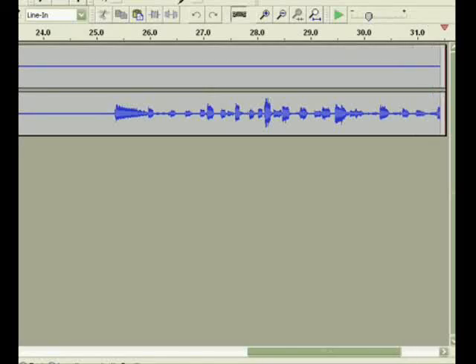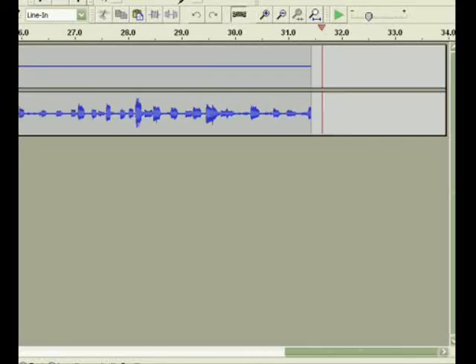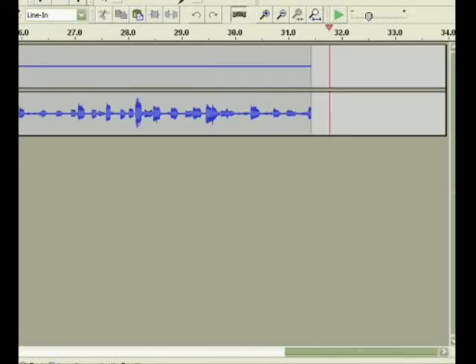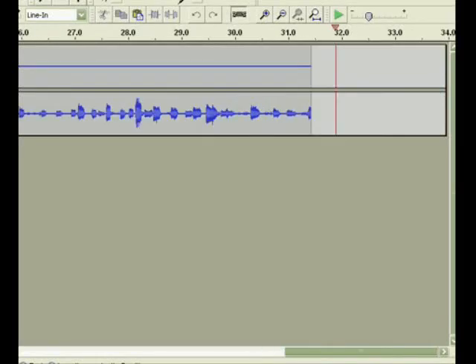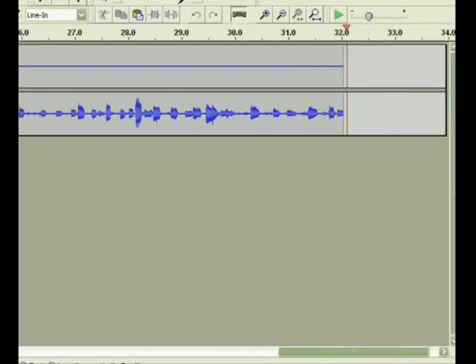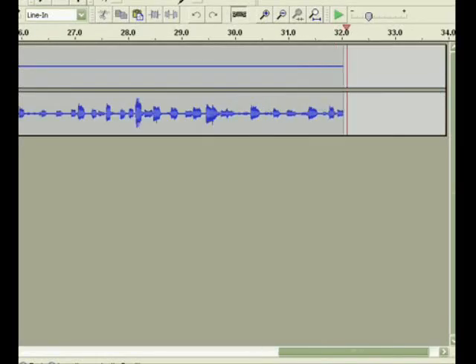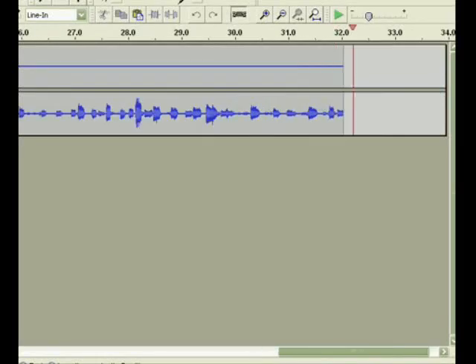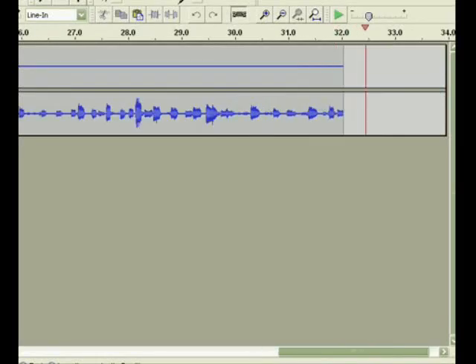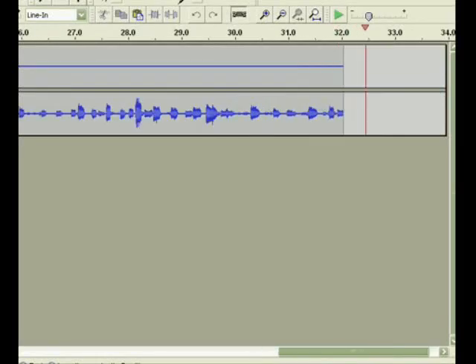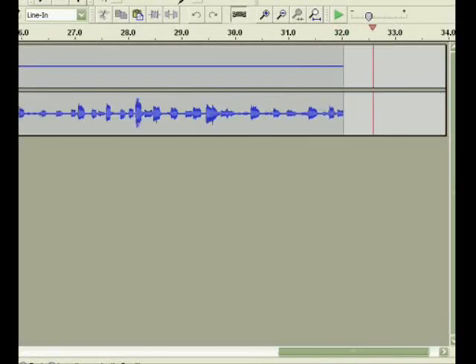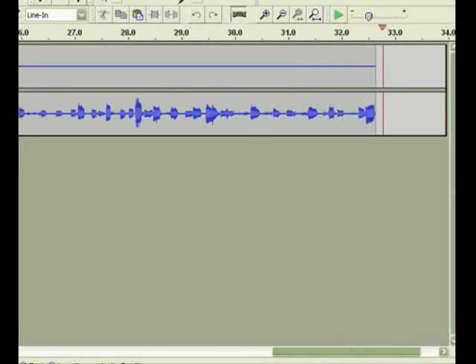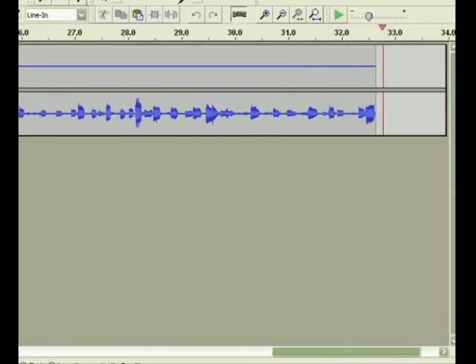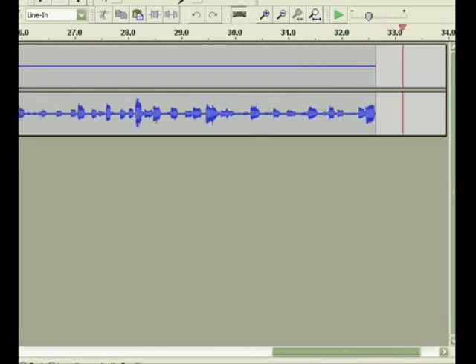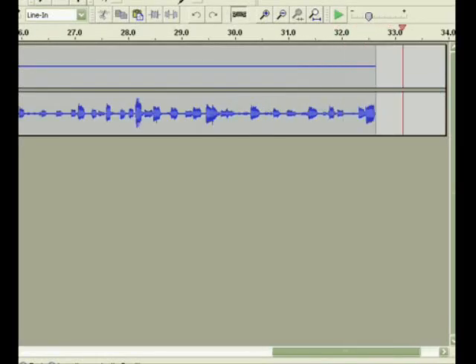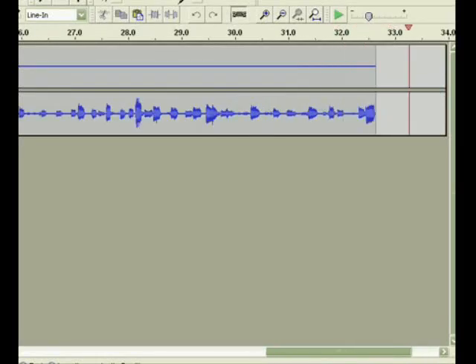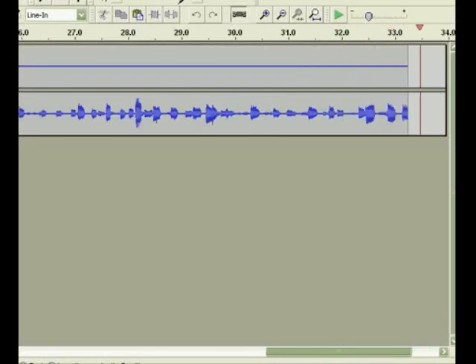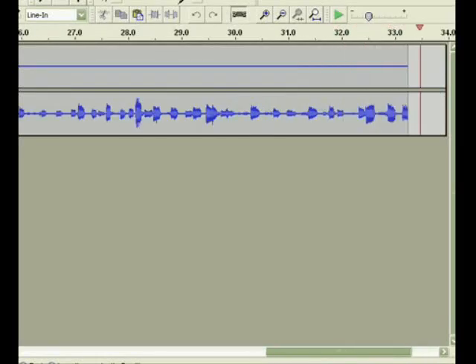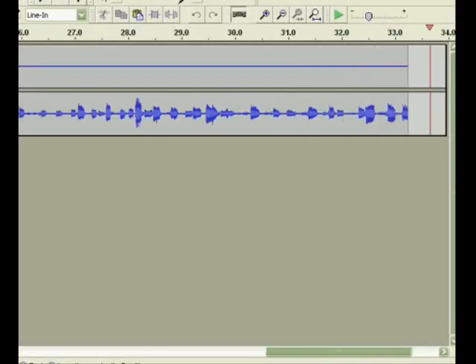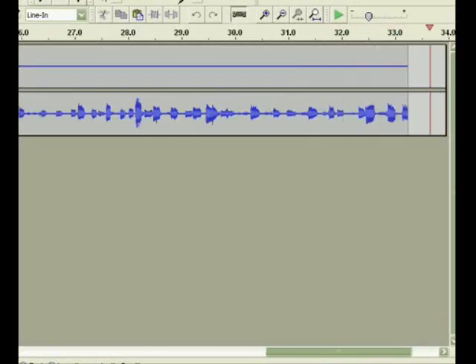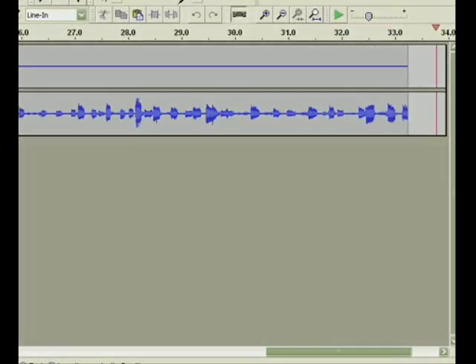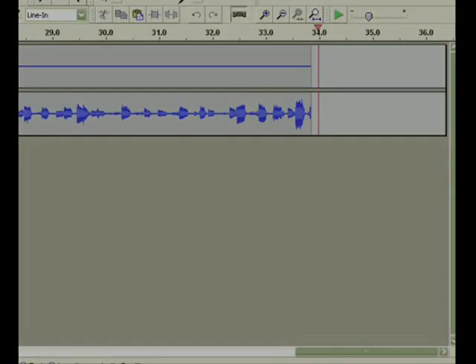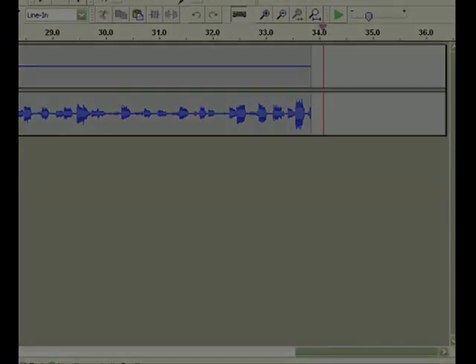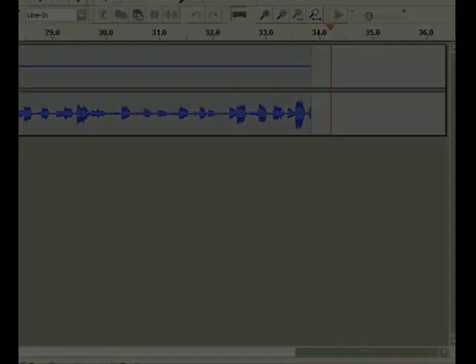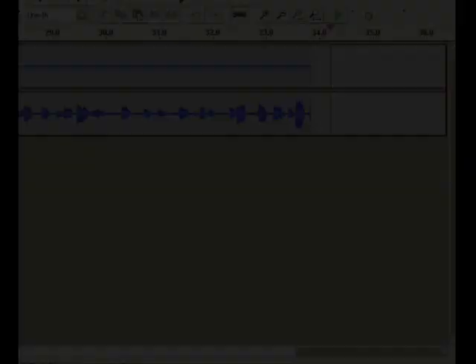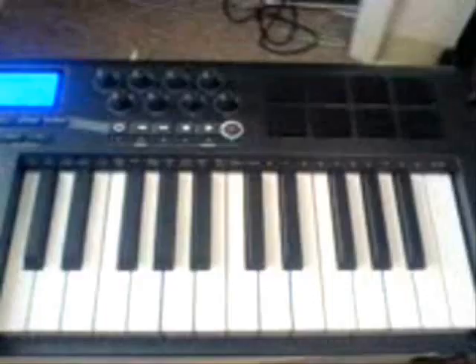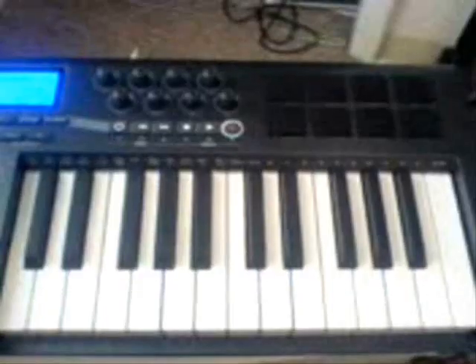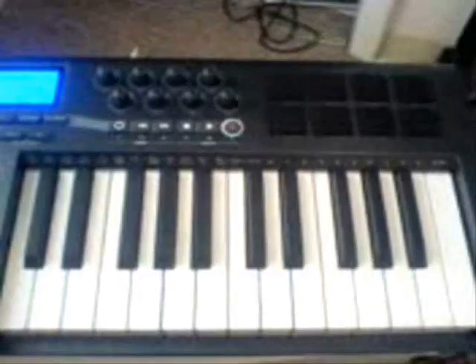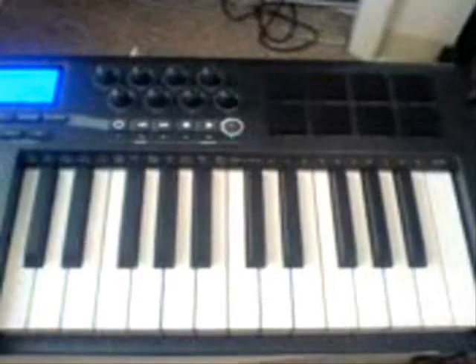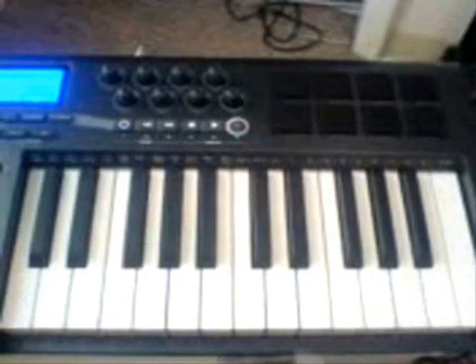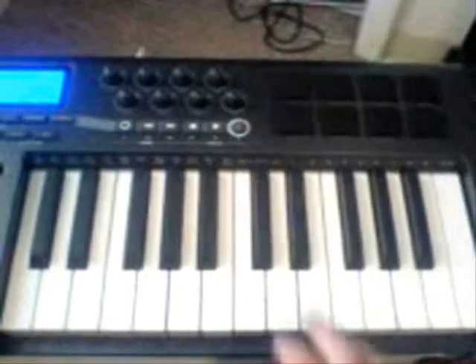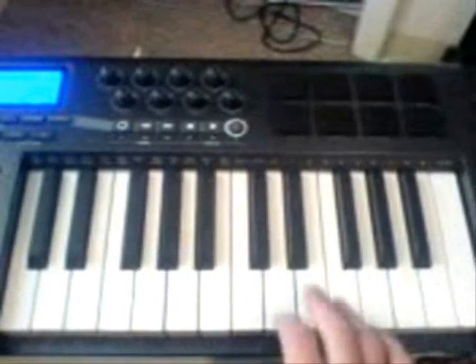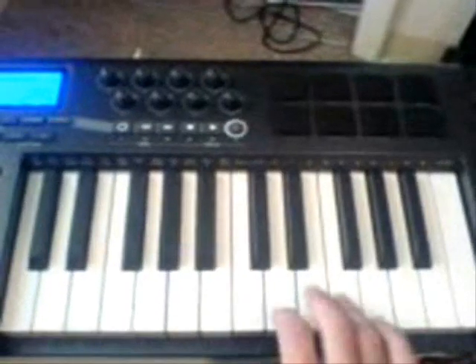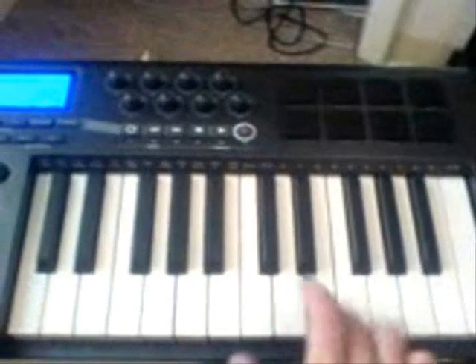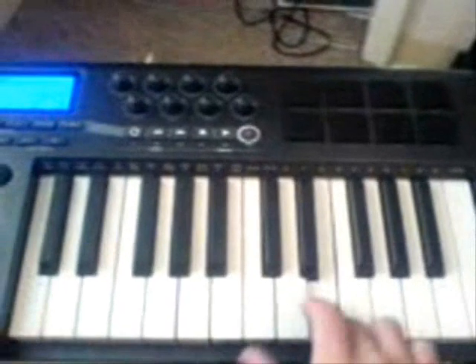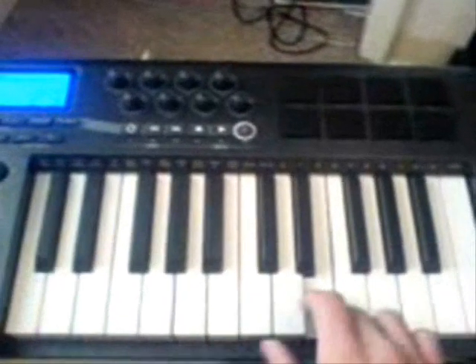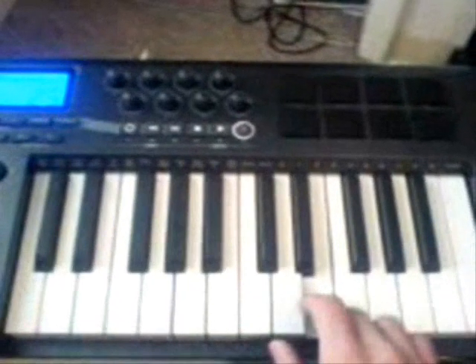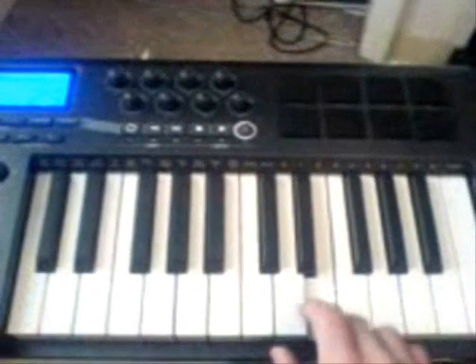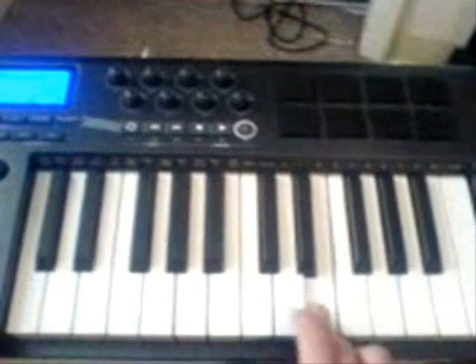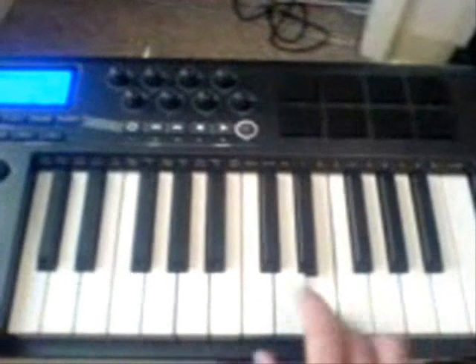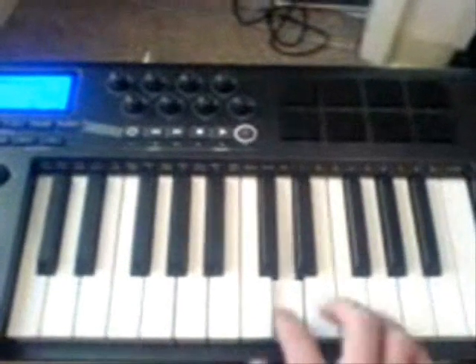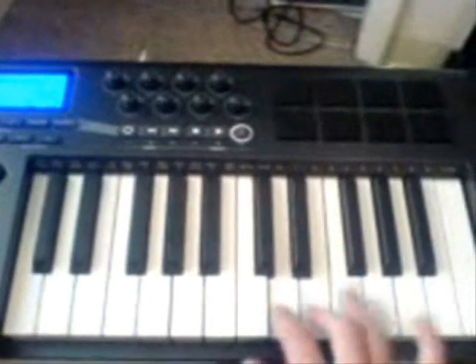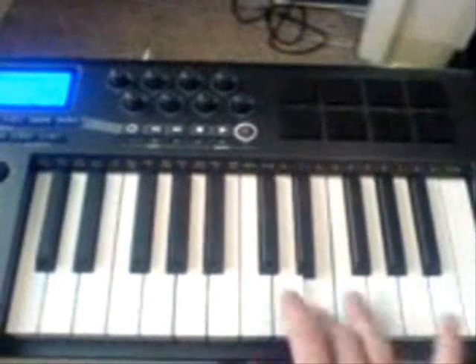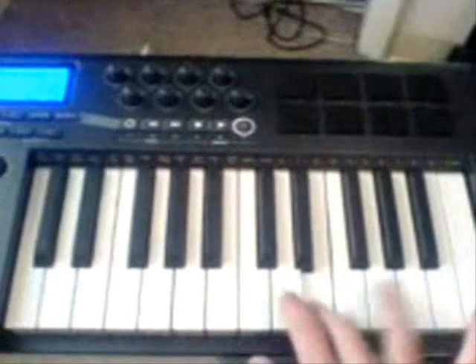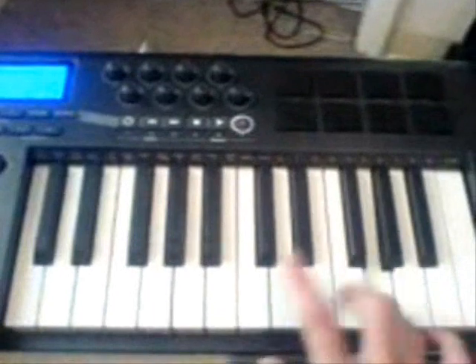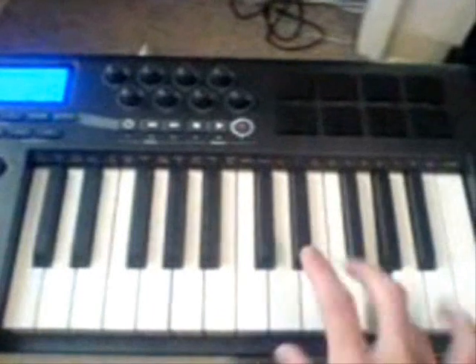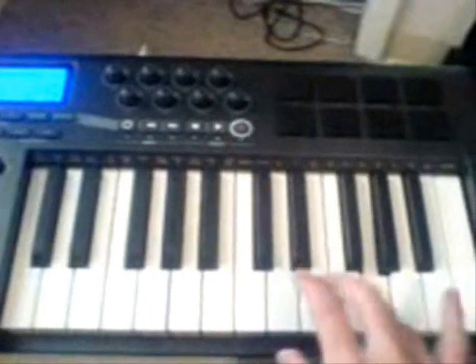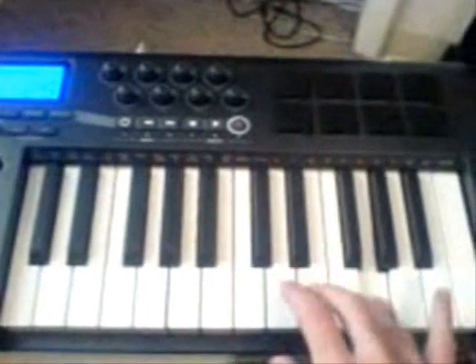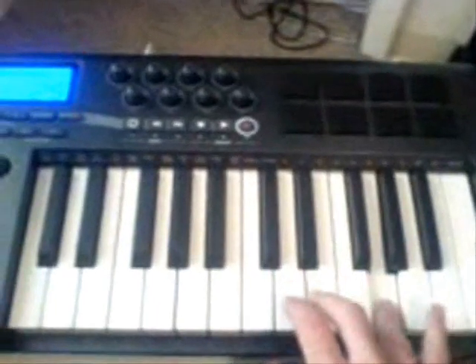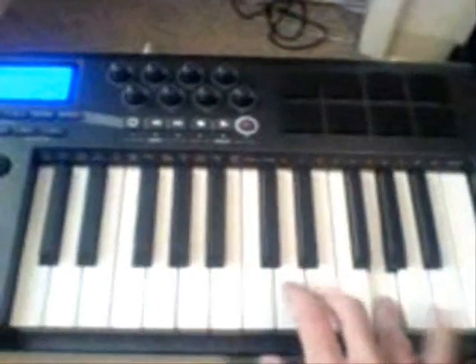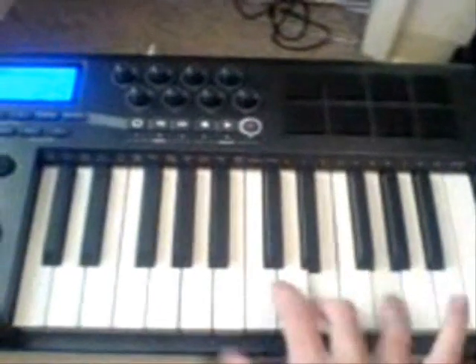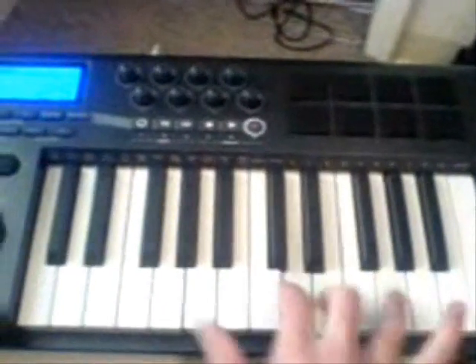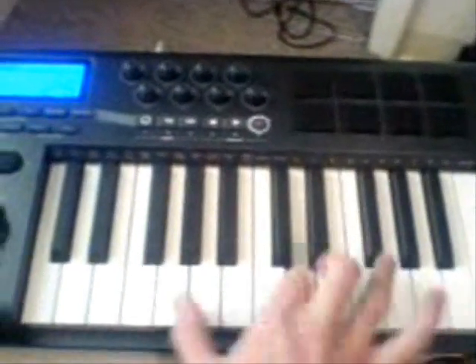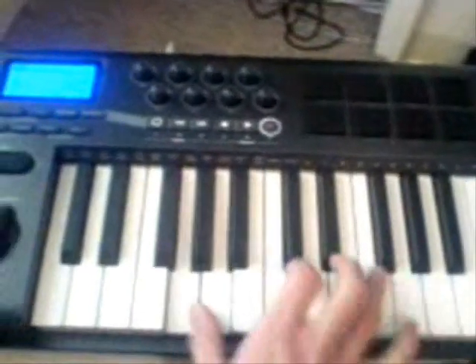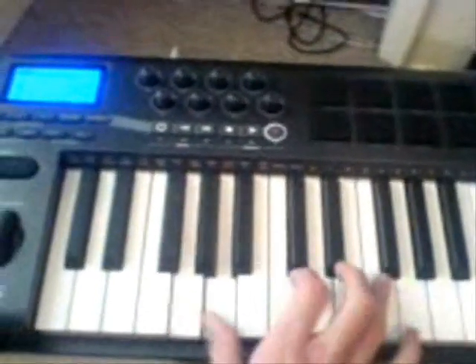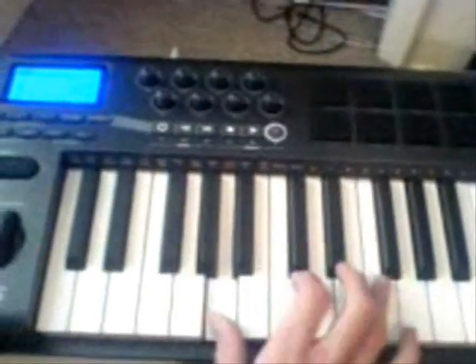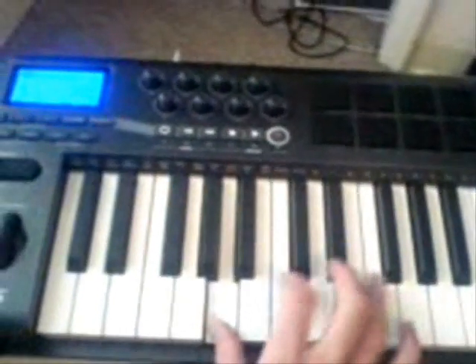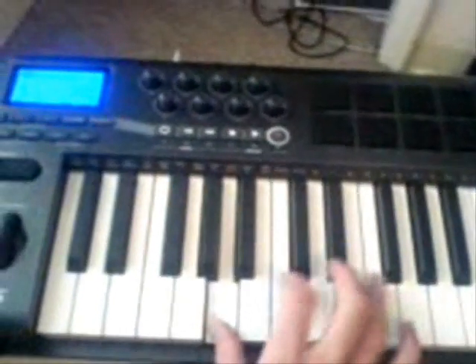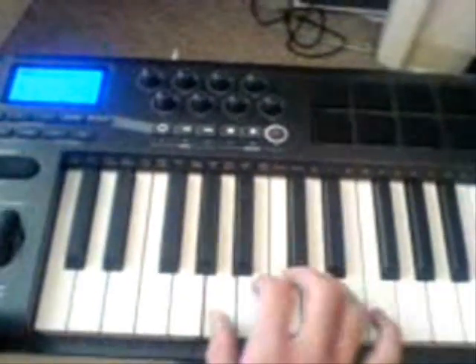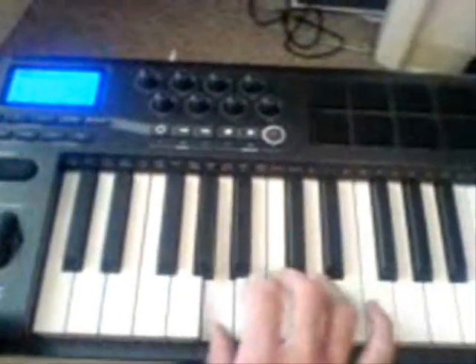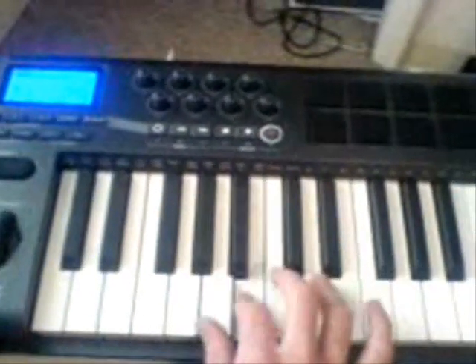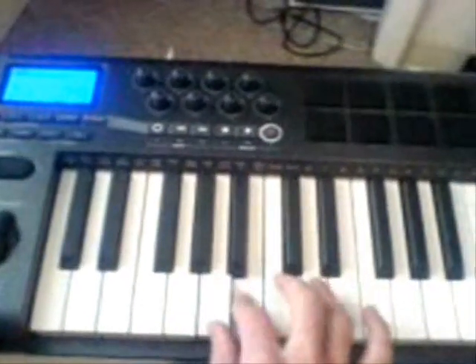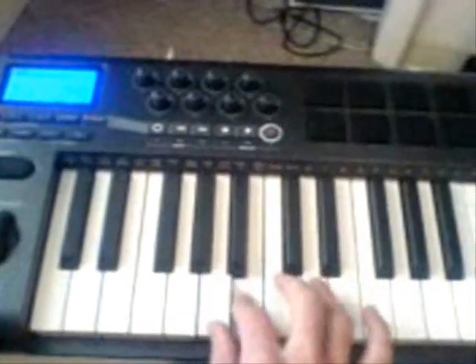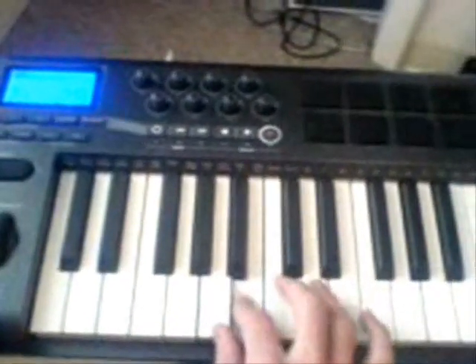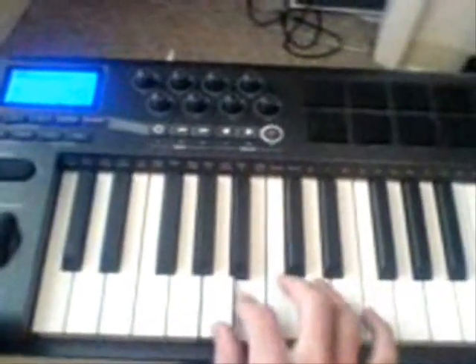Using a little Axiom 25 Mini controller, I captured the MIDI notes in Reason, and paired them to a synth module with a nice bass tone.